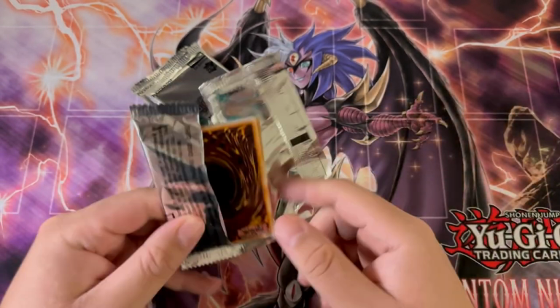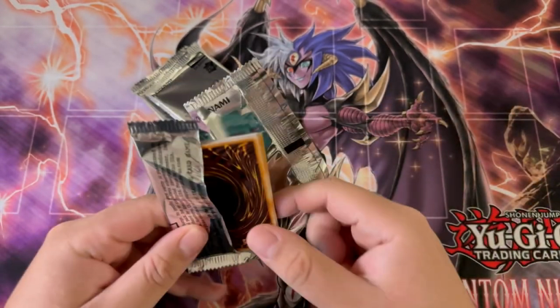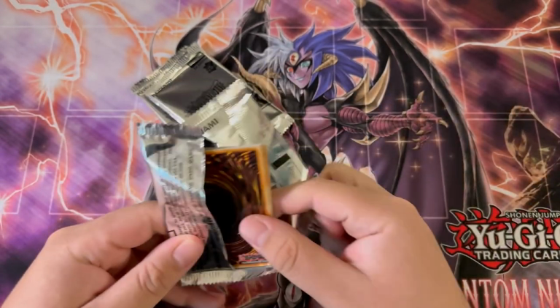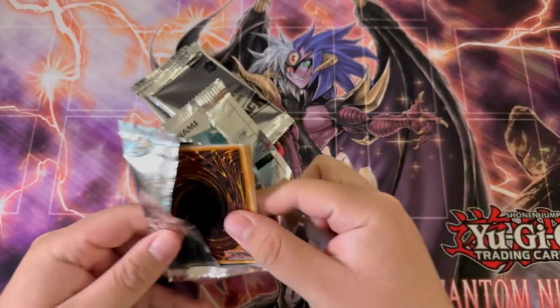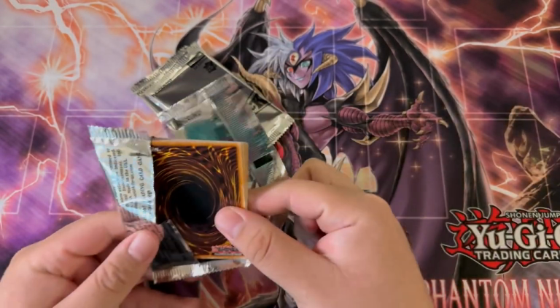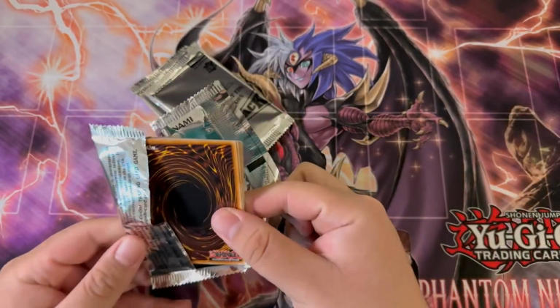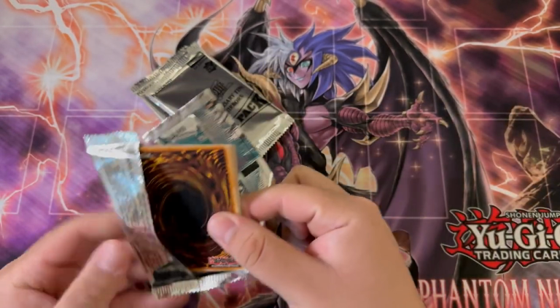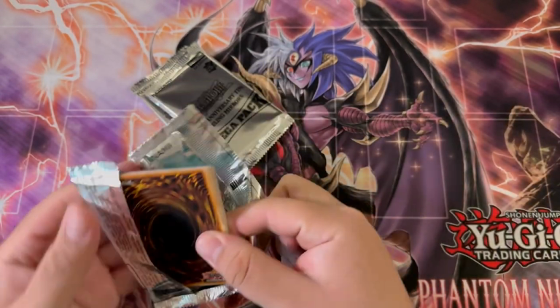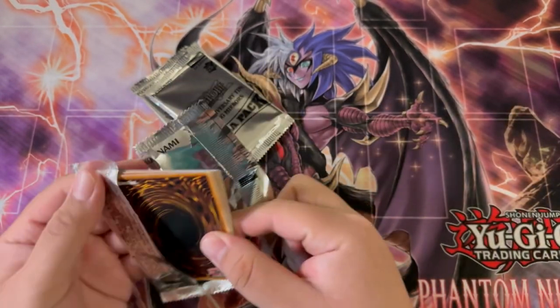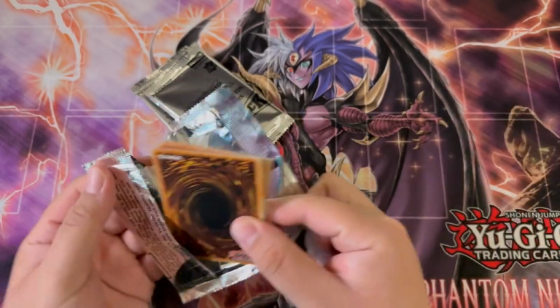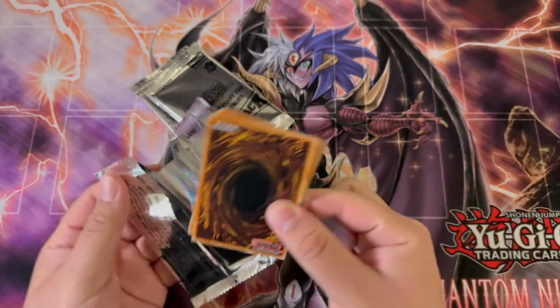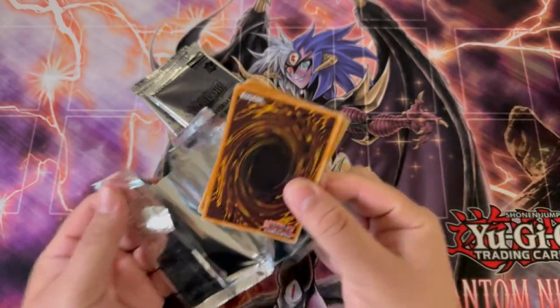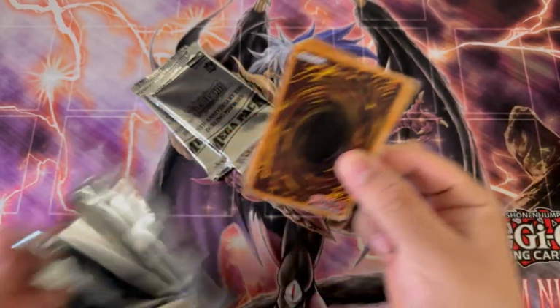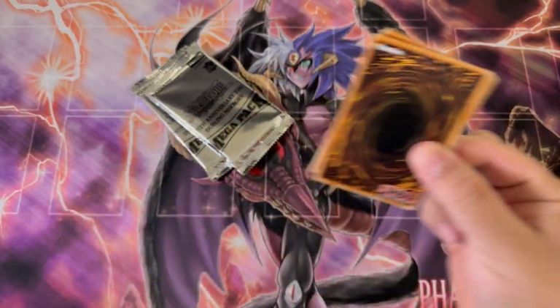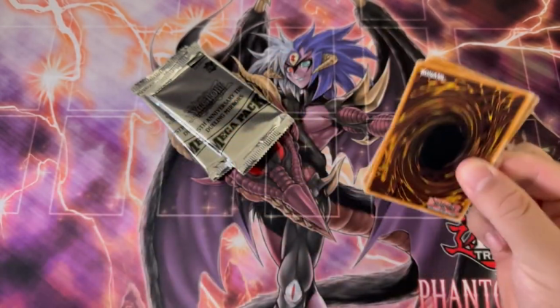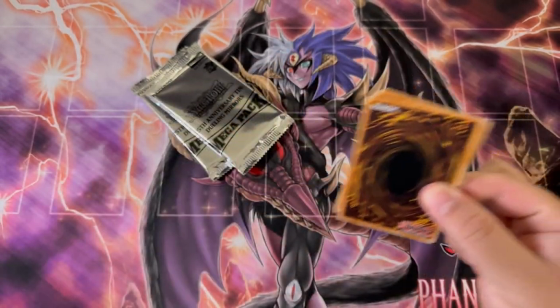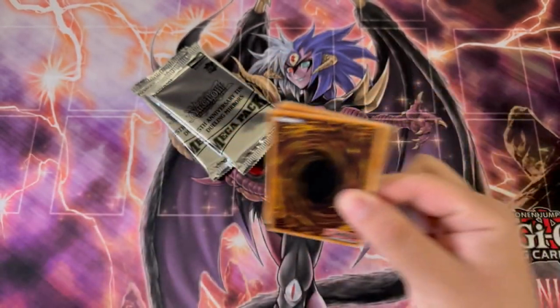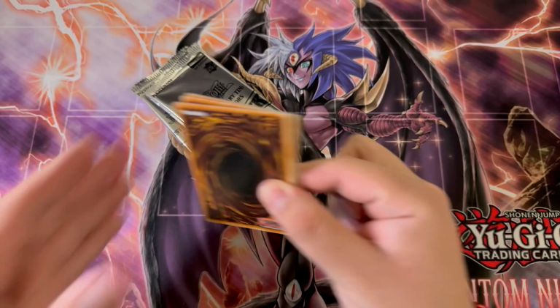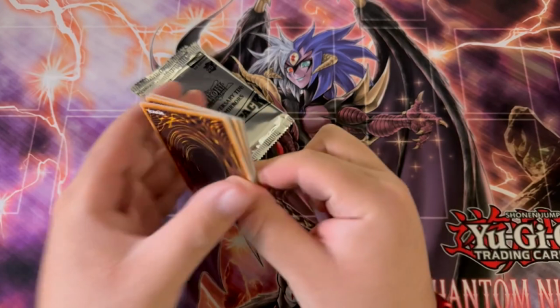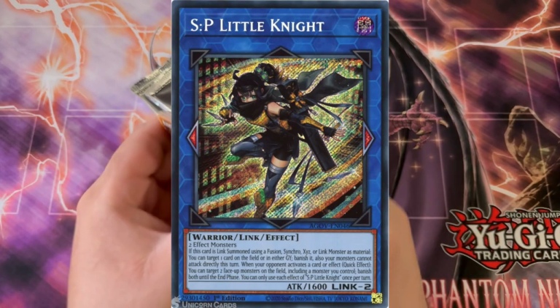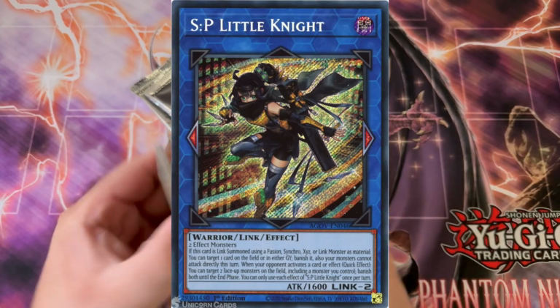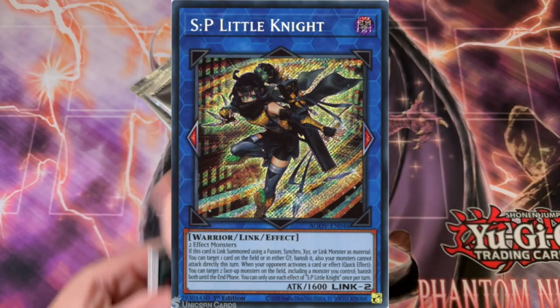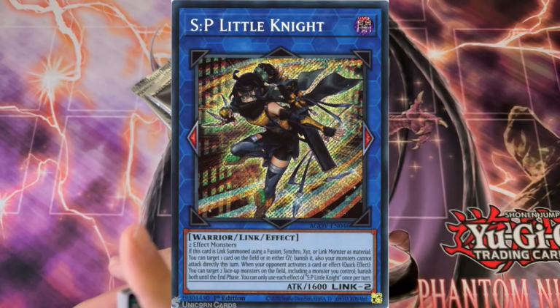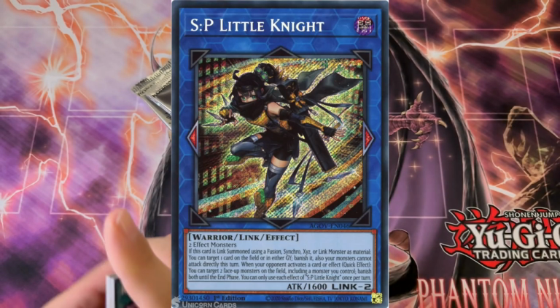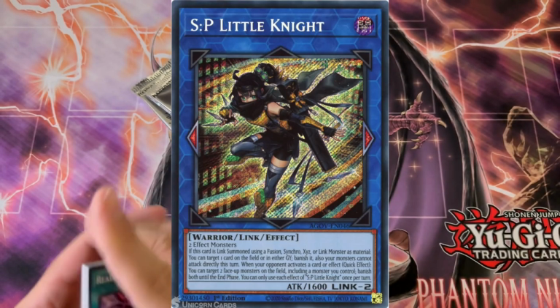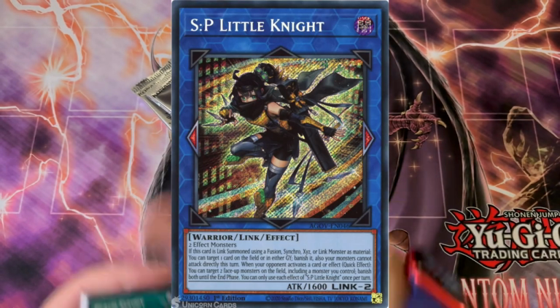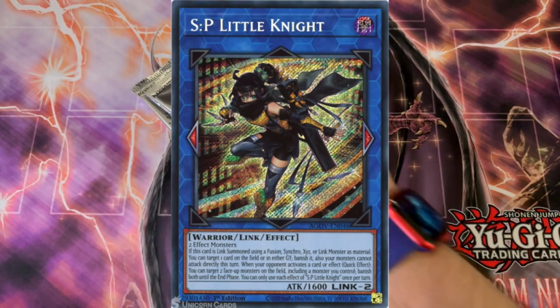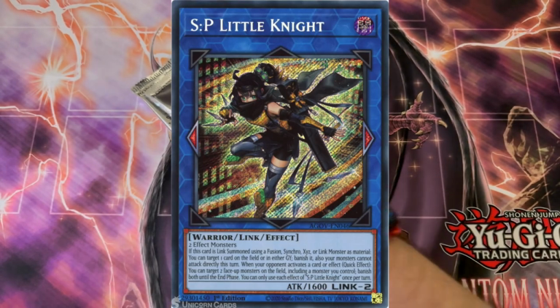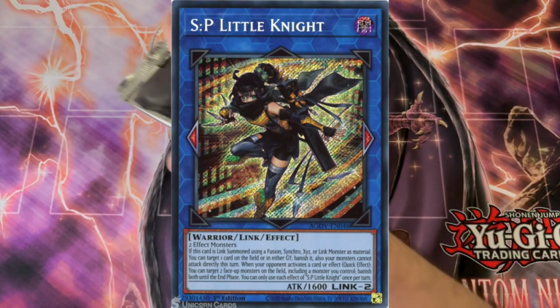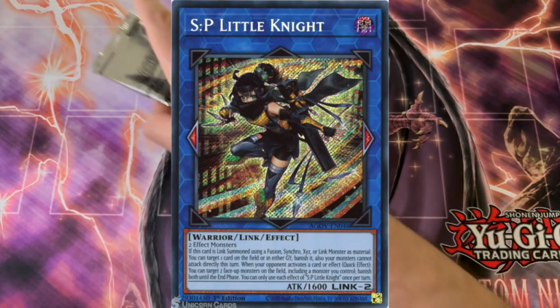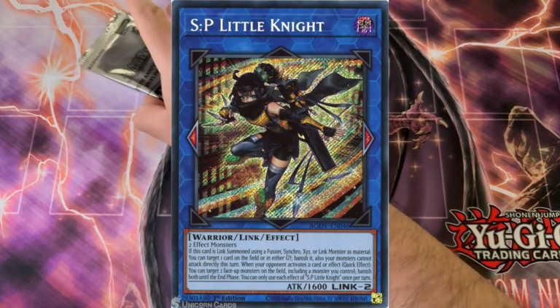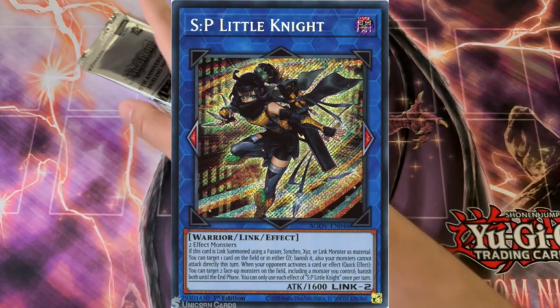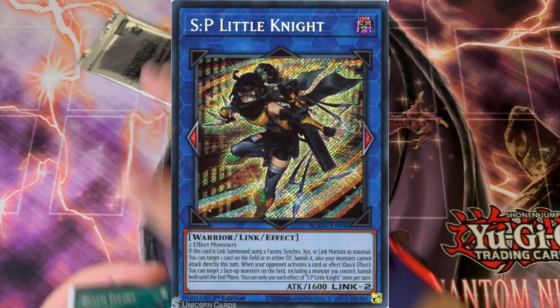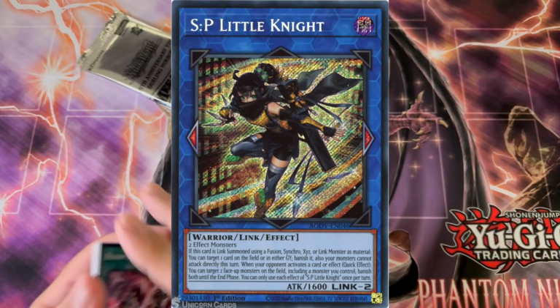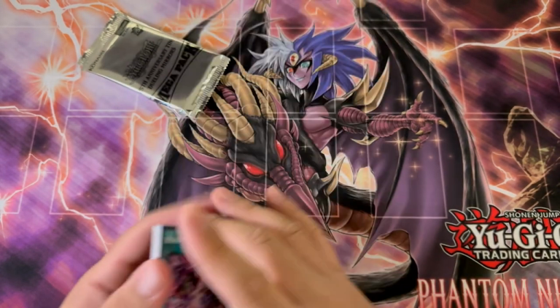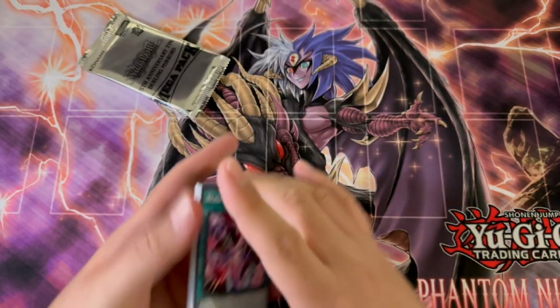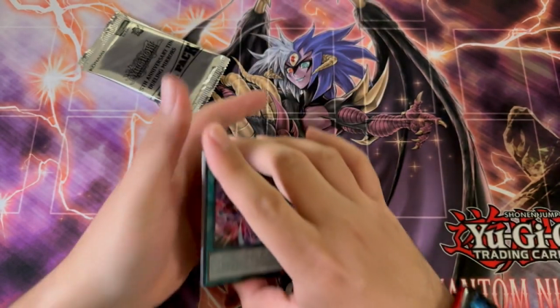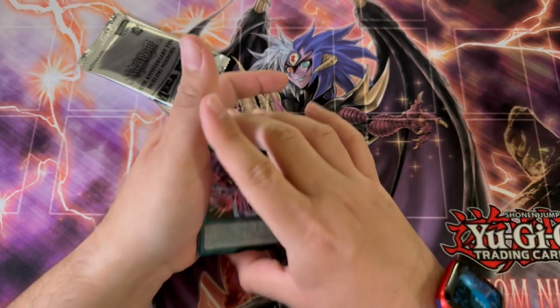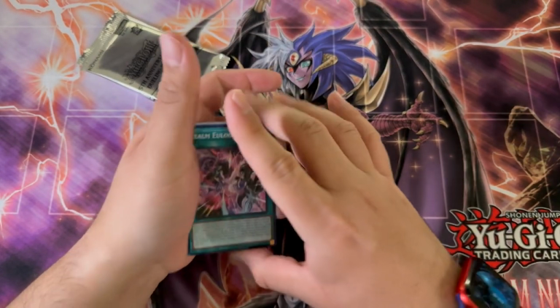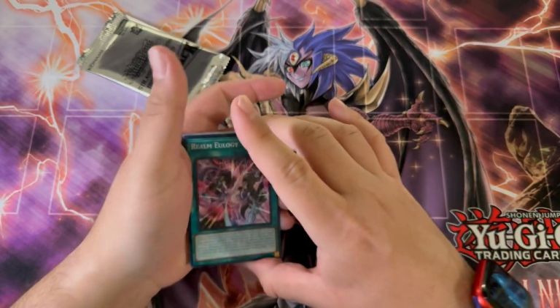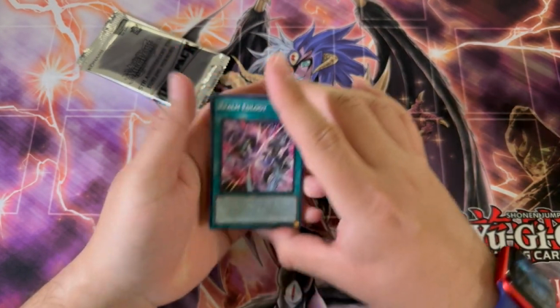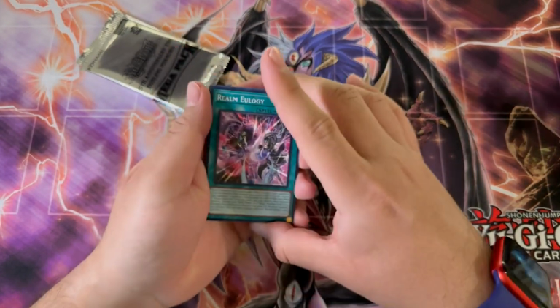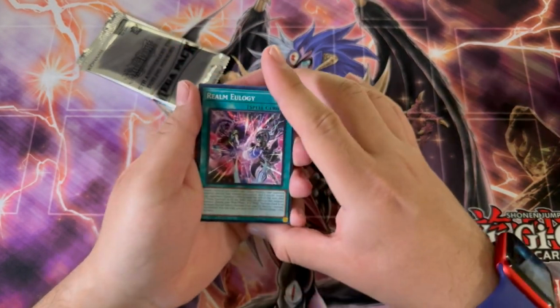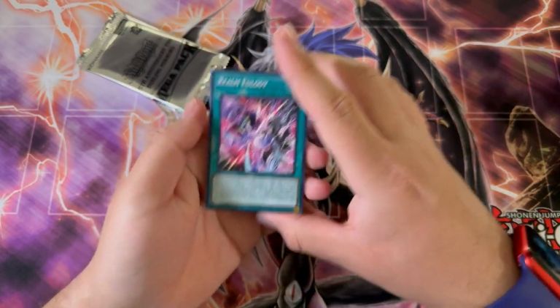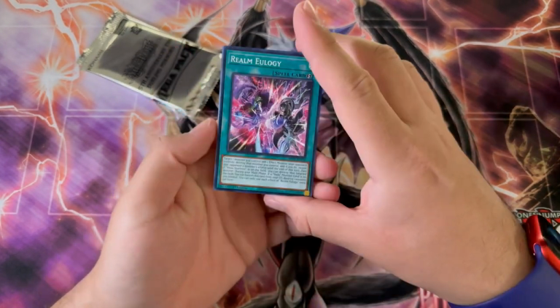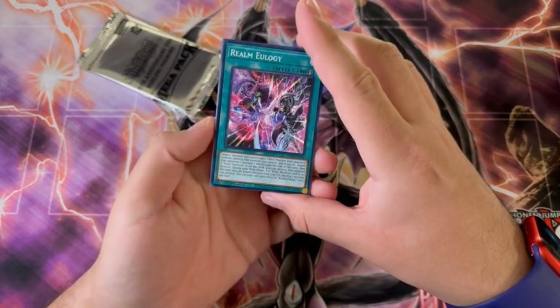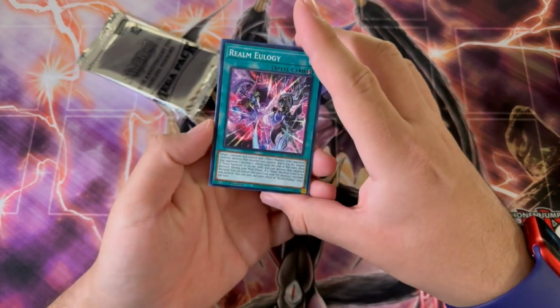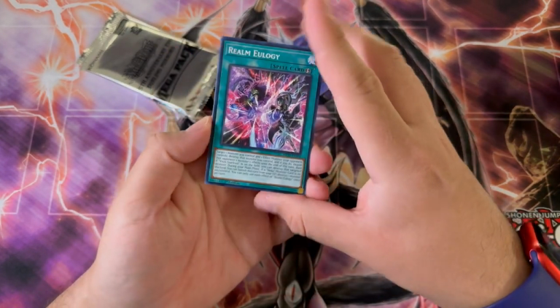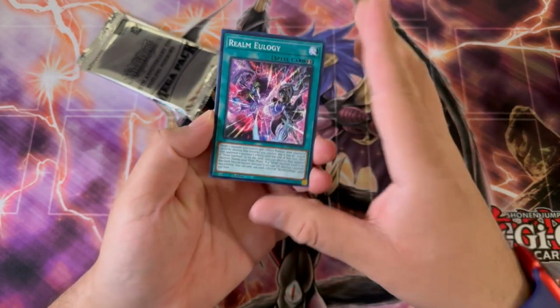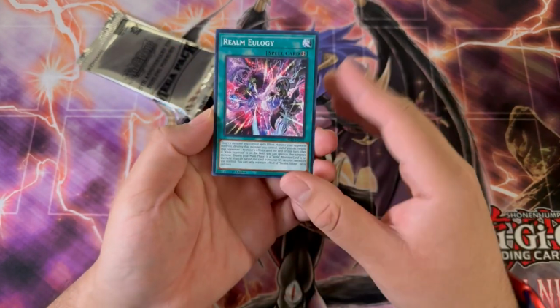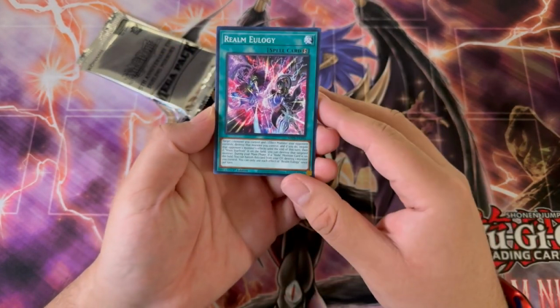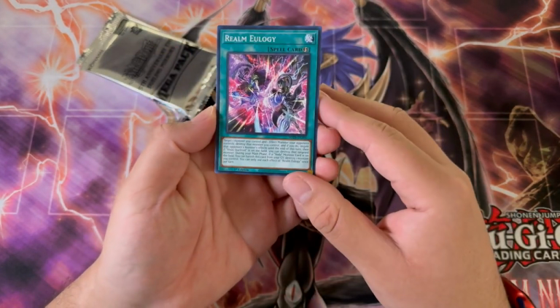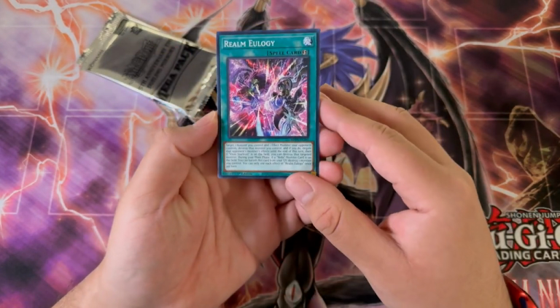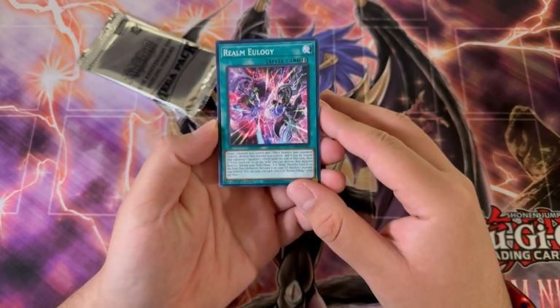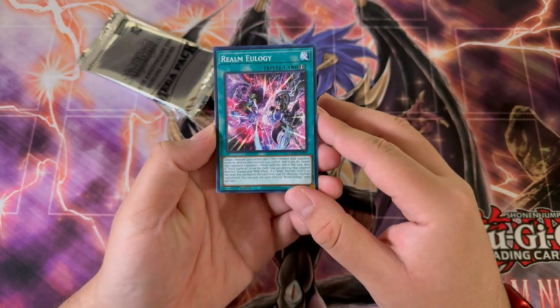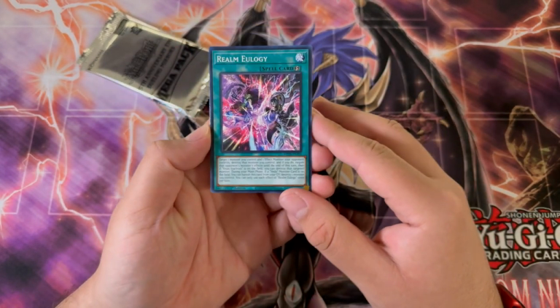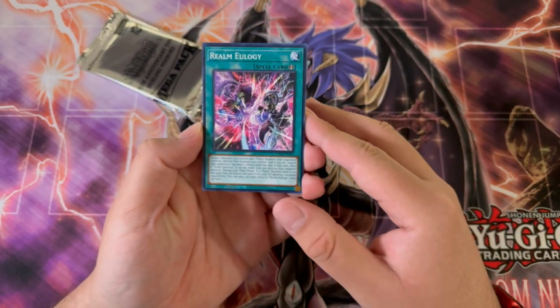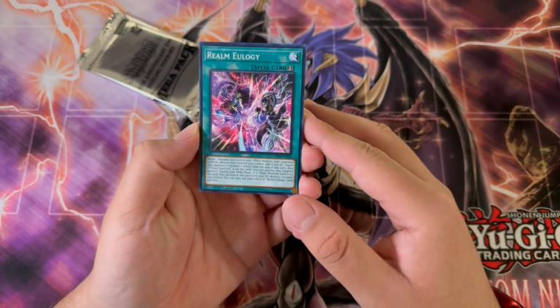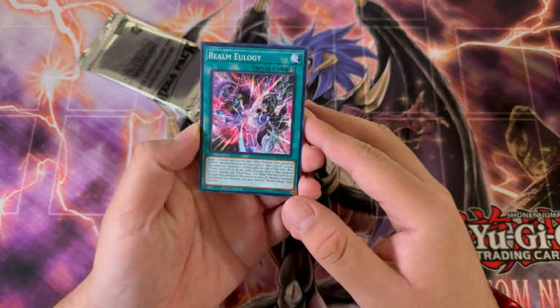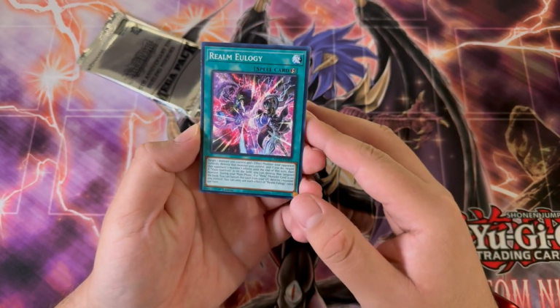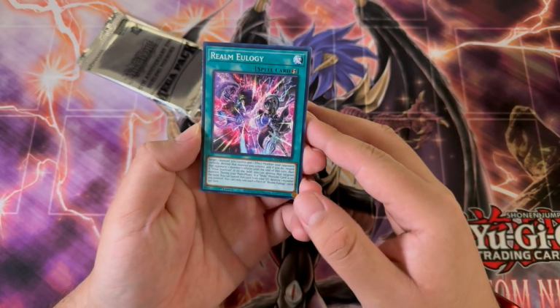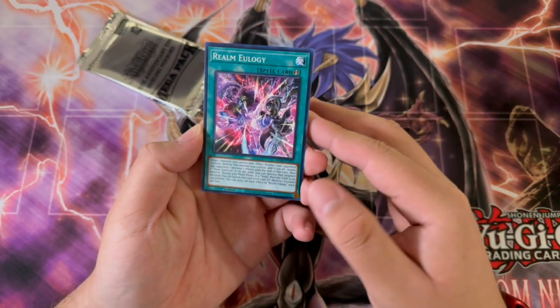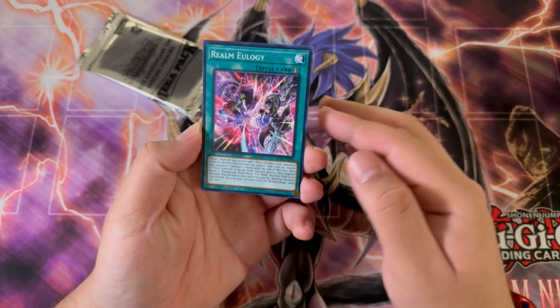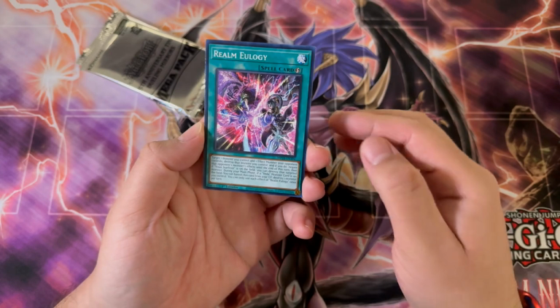You guys heard me complain about this. I'm pretty sure a lot of people have been complaining about the set. Pull rates are pretty crazy because there's just so many things included in here. They're also kind of pulling the demographic apart — including a lot of Nostalgia Bait, but also a lot of meta cards. I'm not really trying to pull anything meta unless it's valuable.